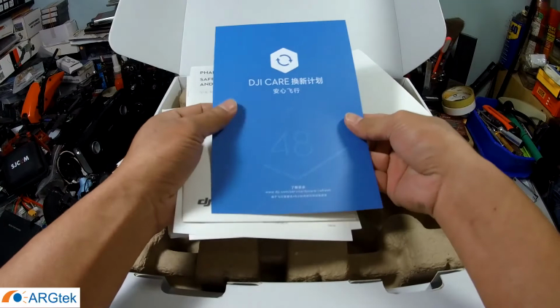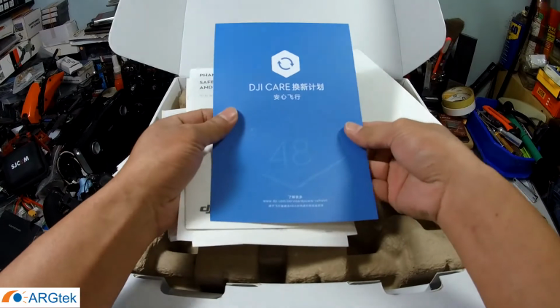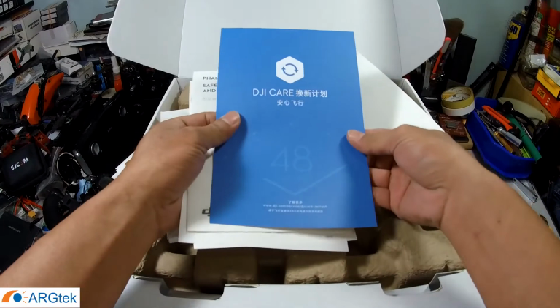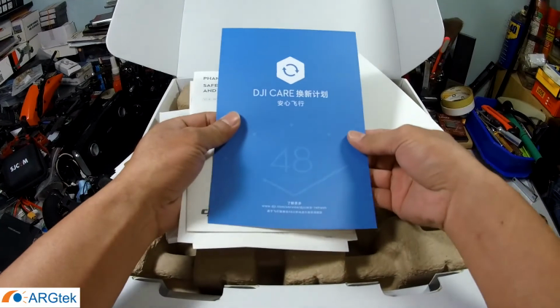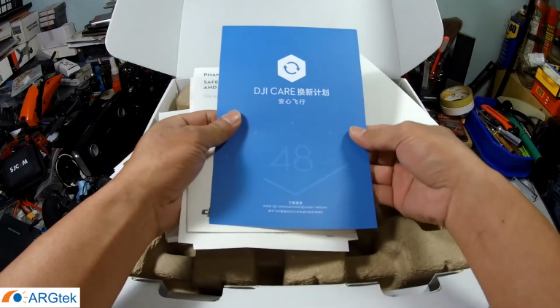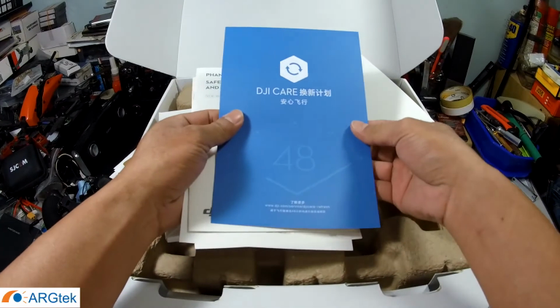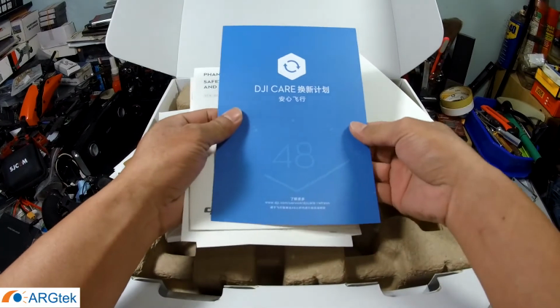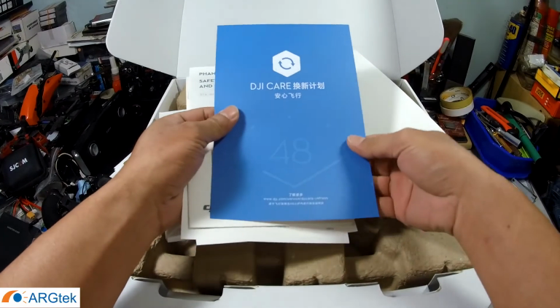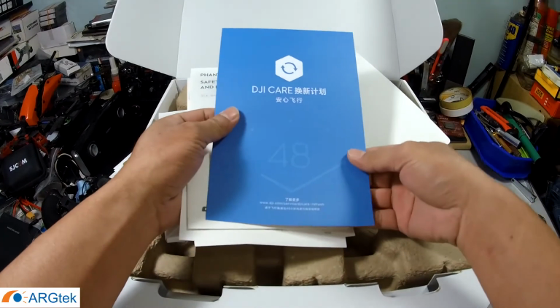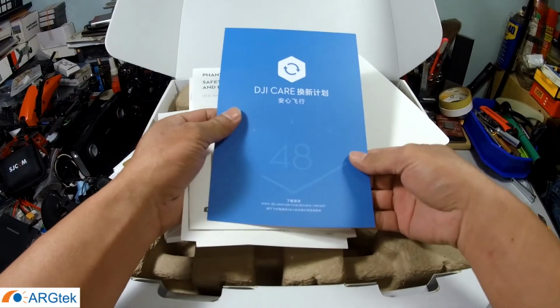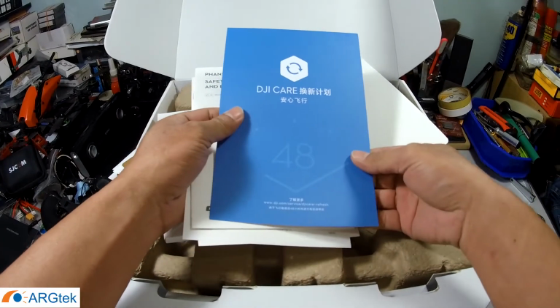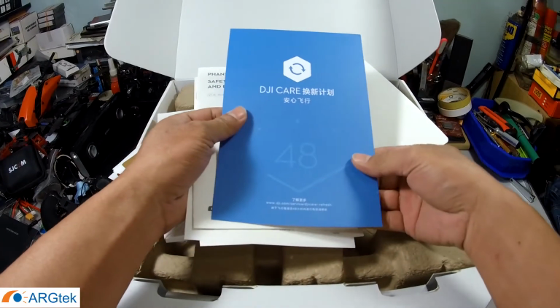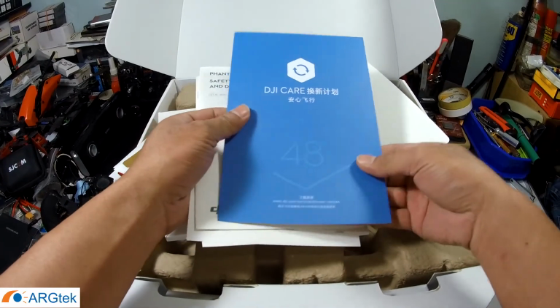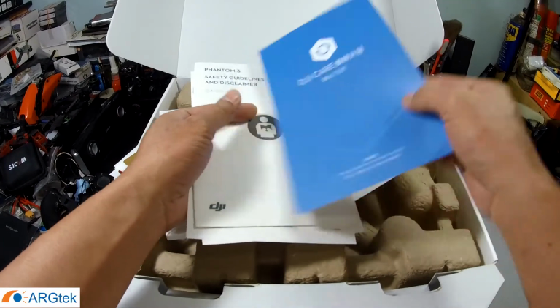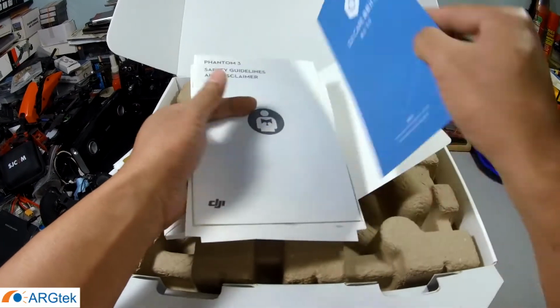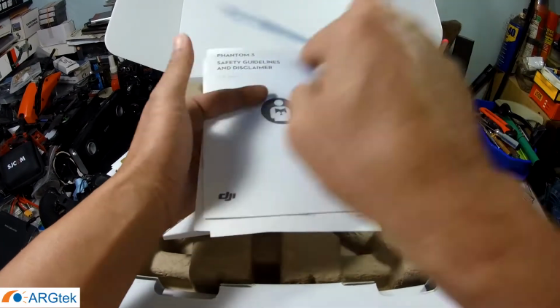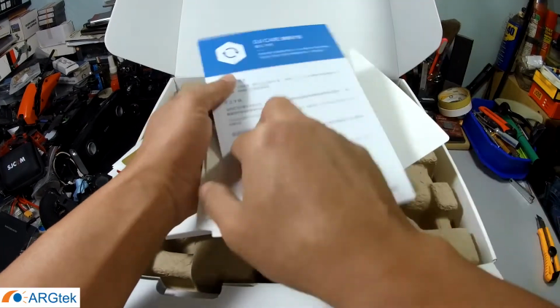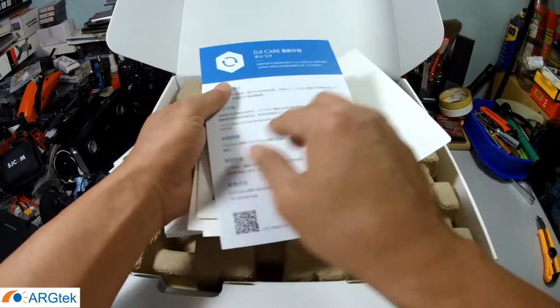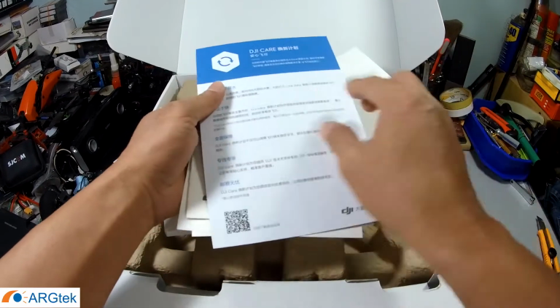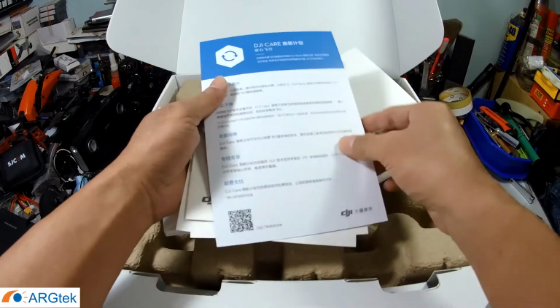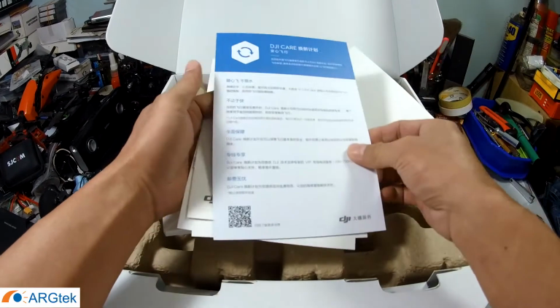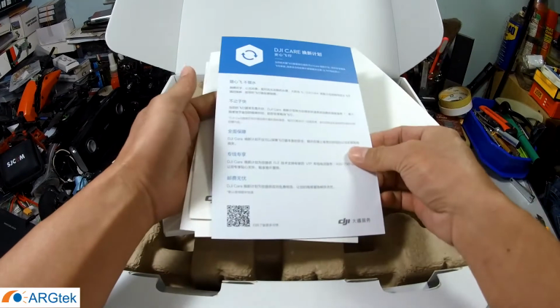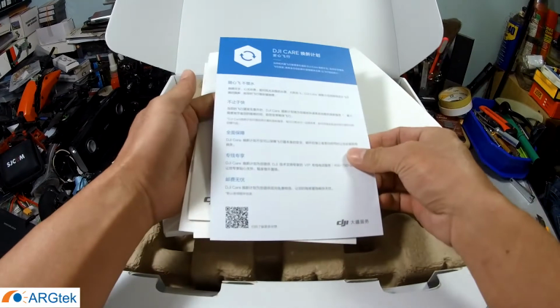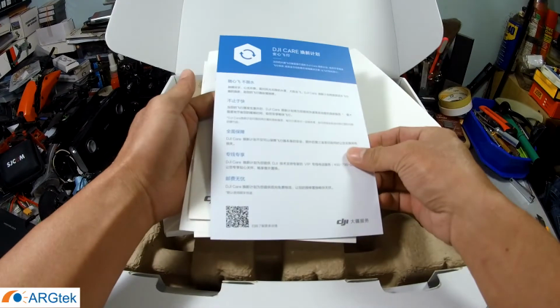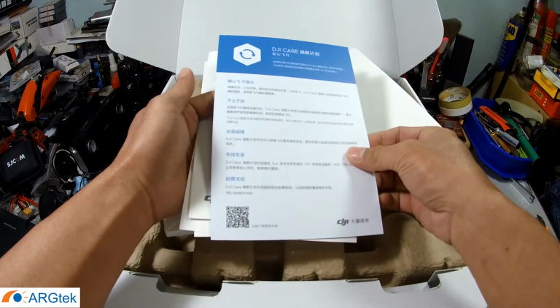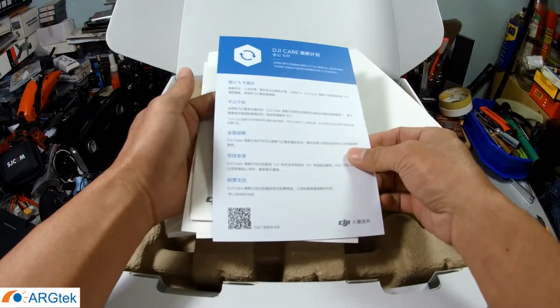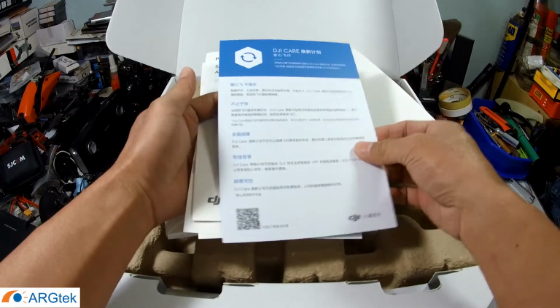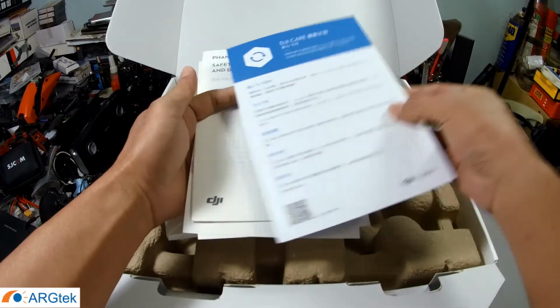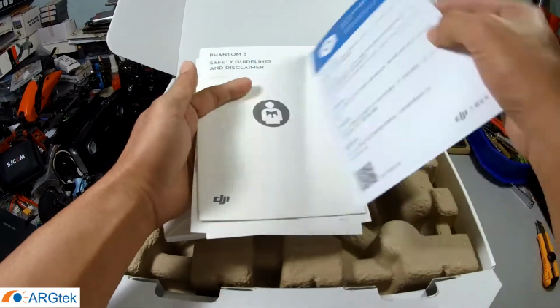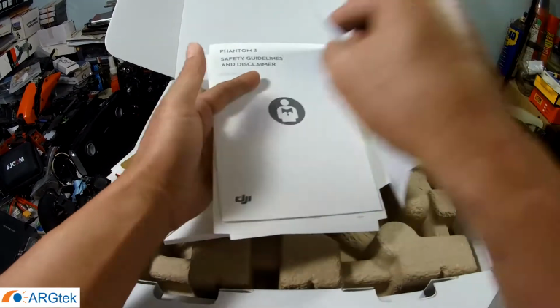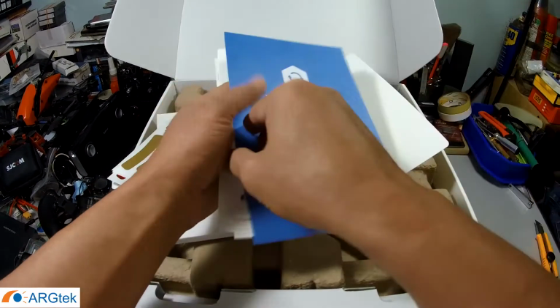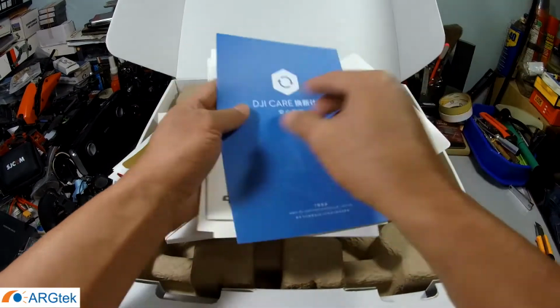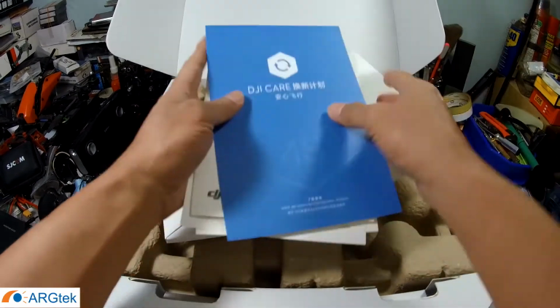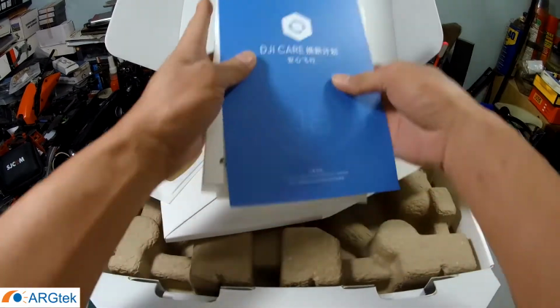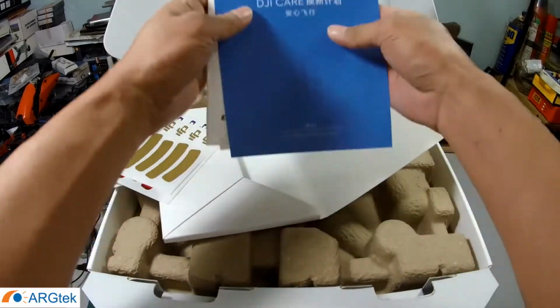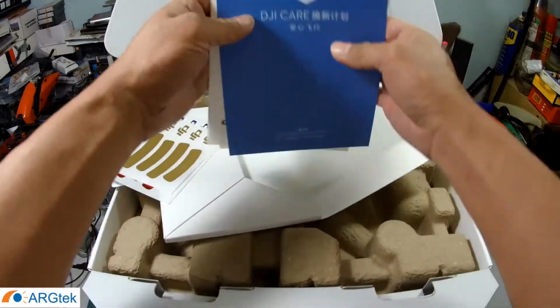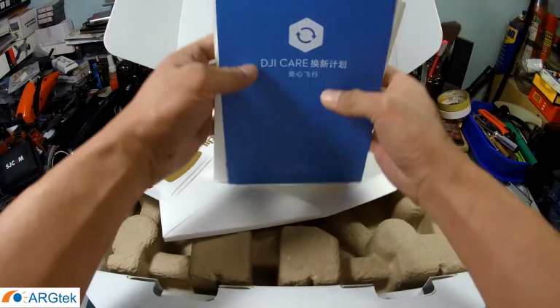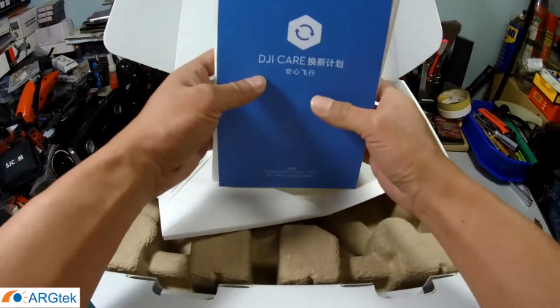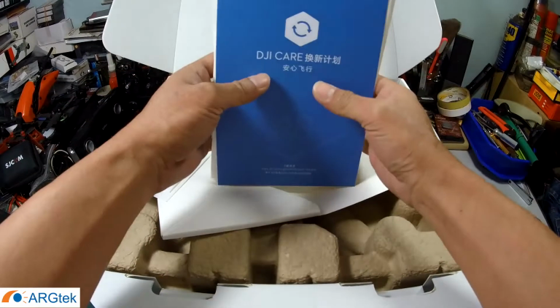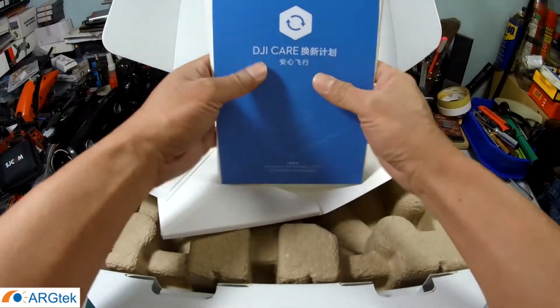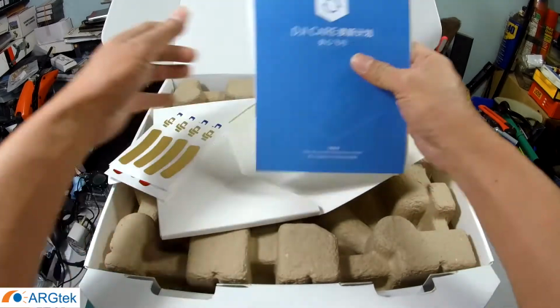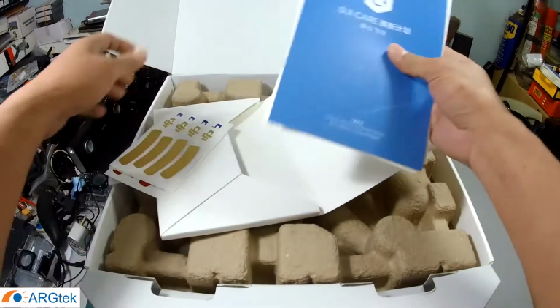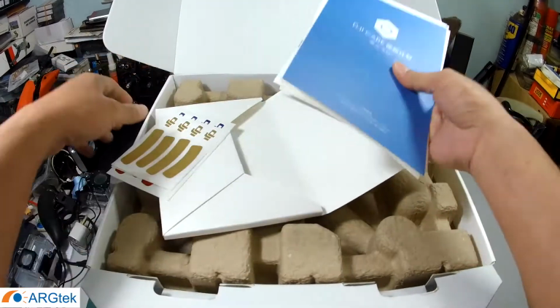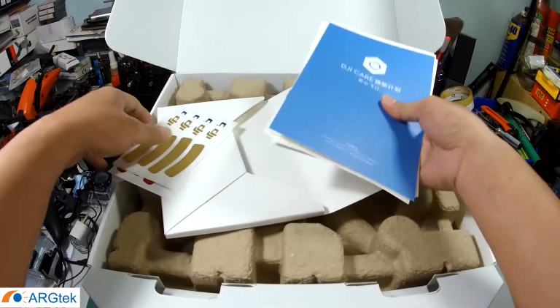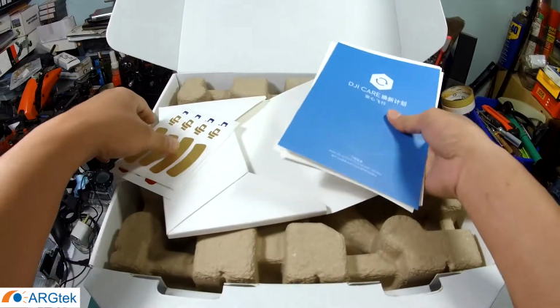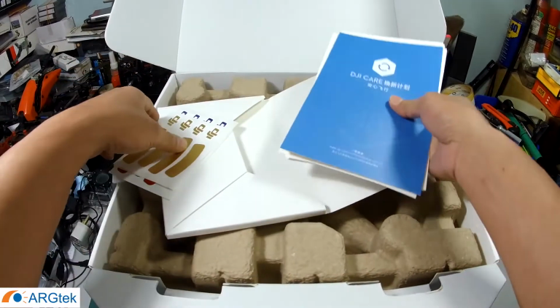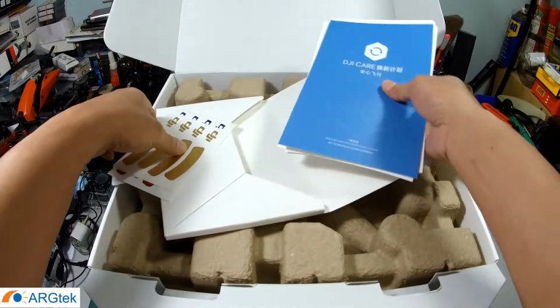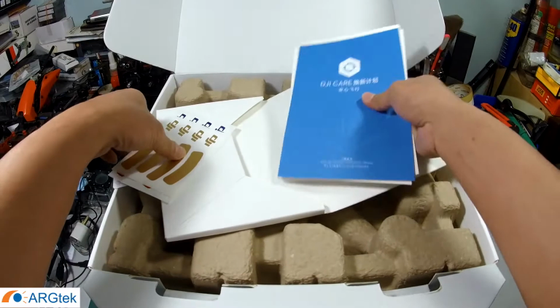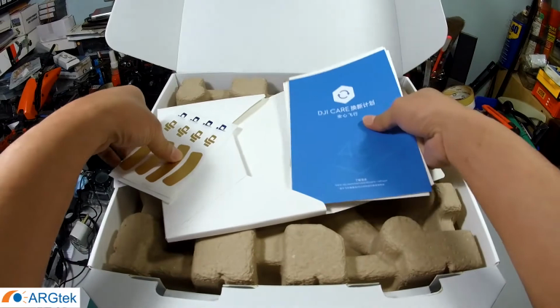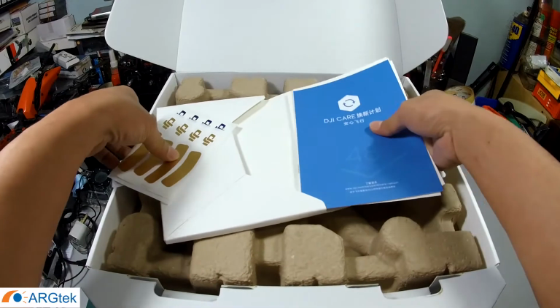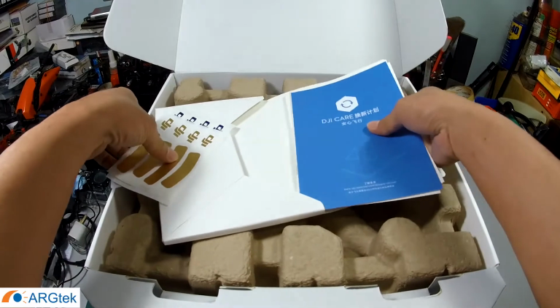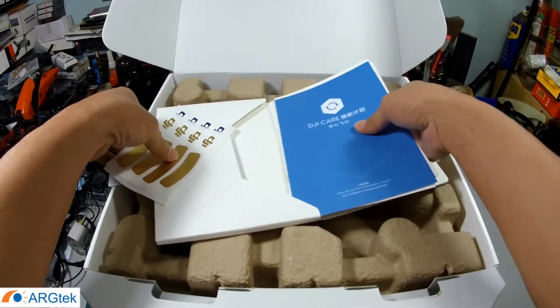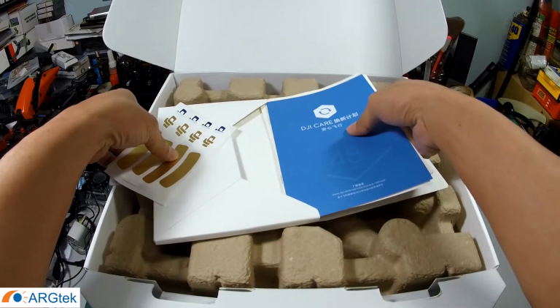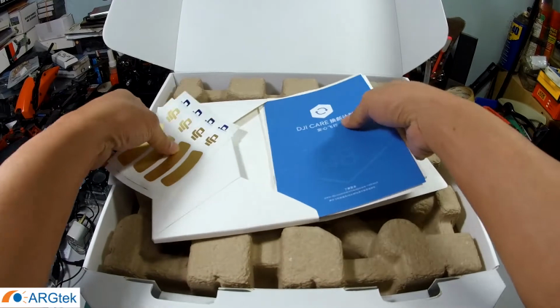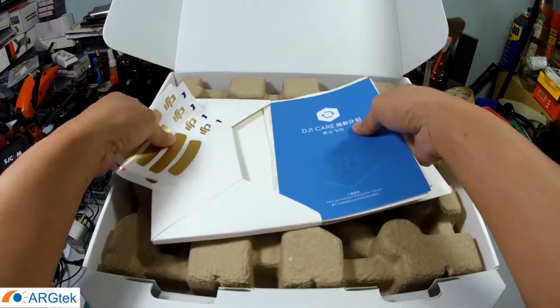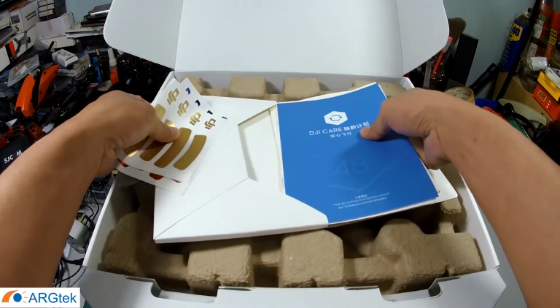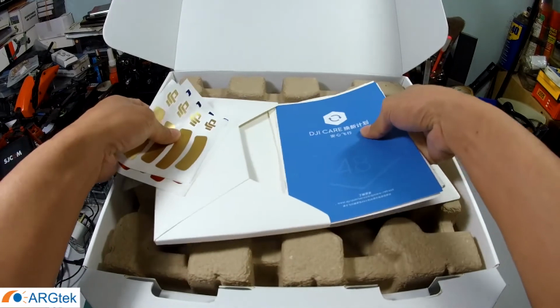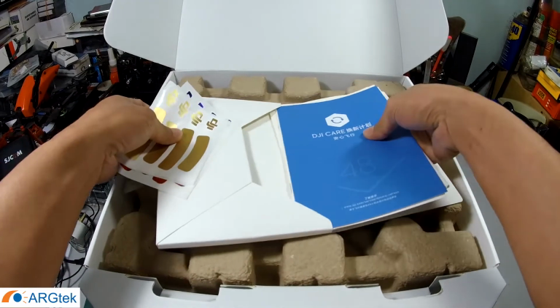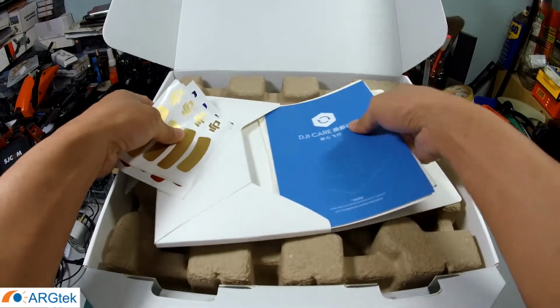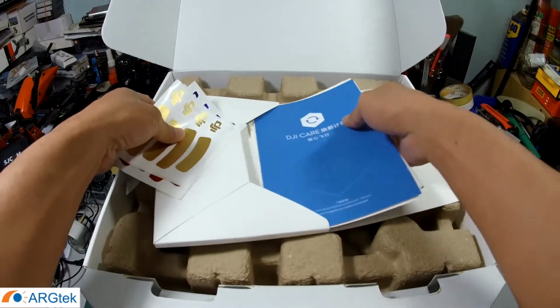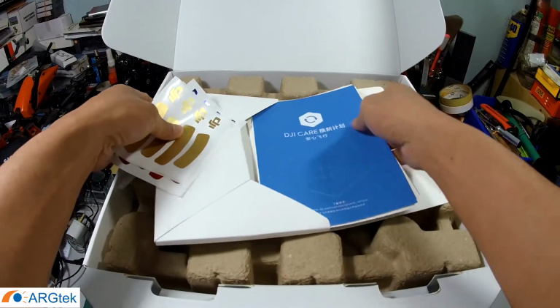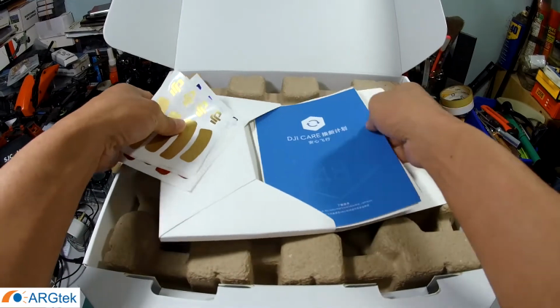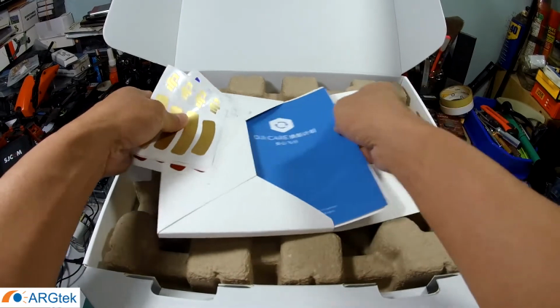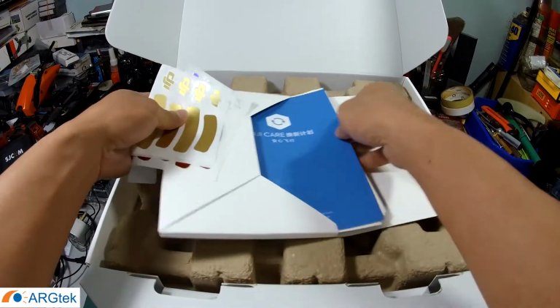So there is a DJI key. We will go through that later.